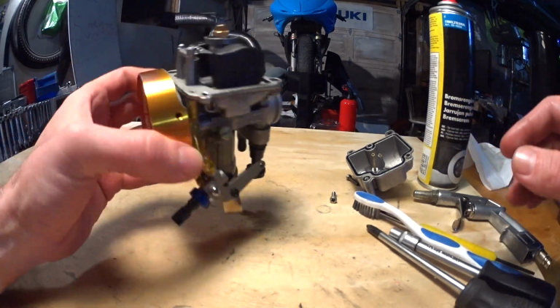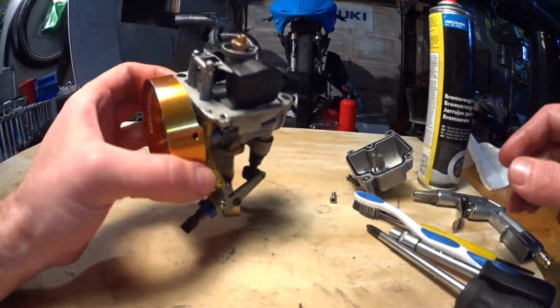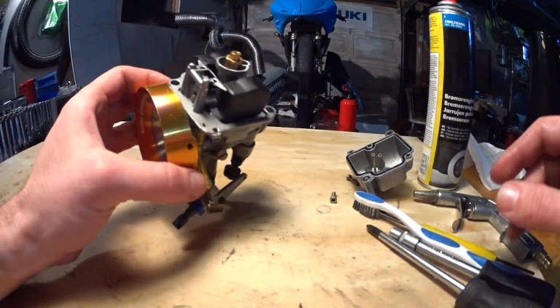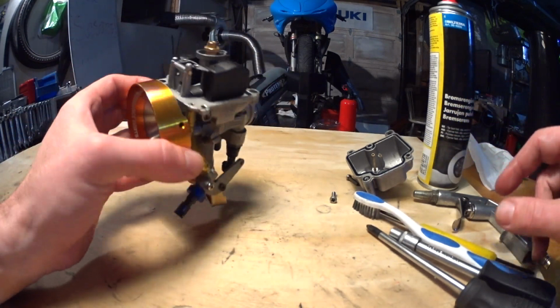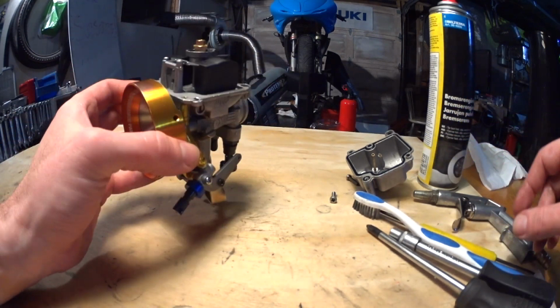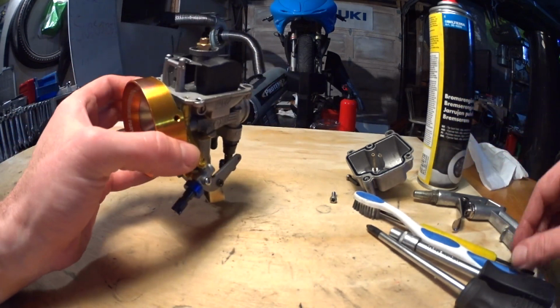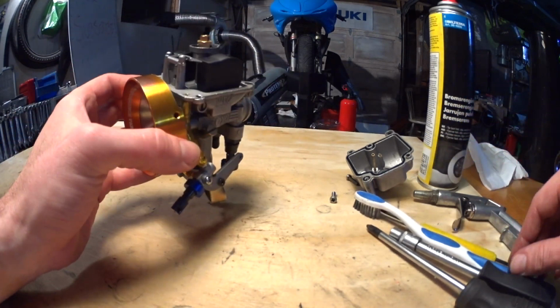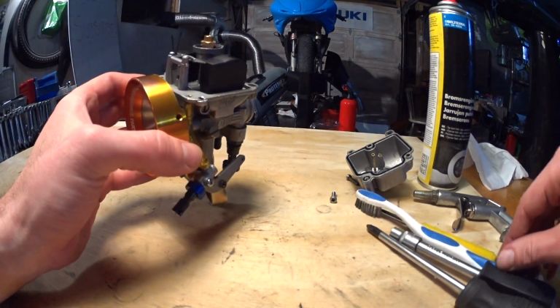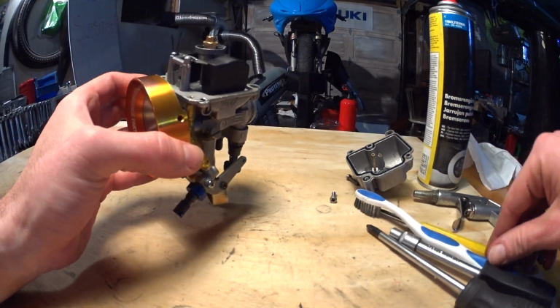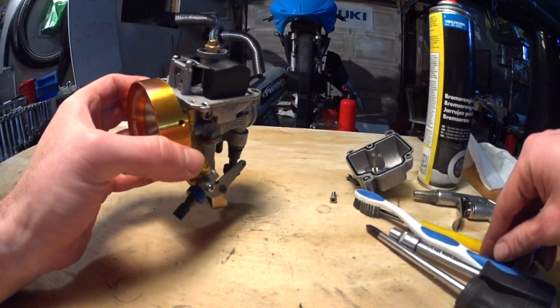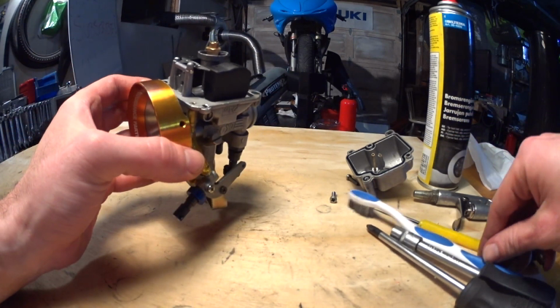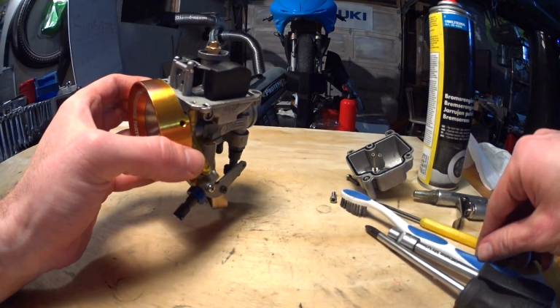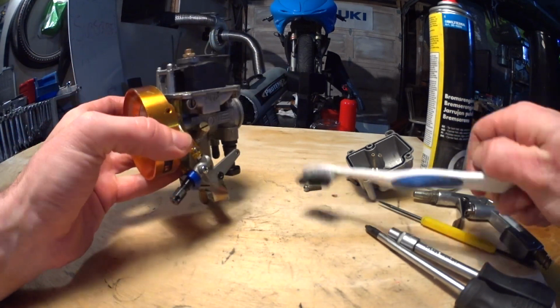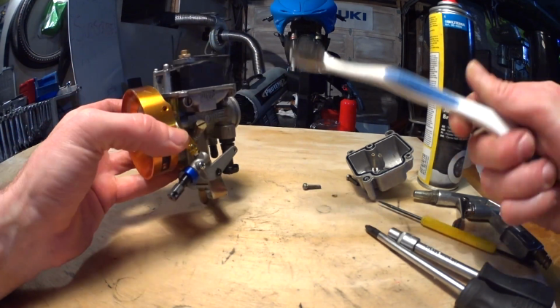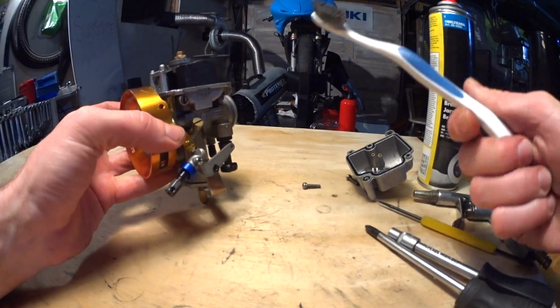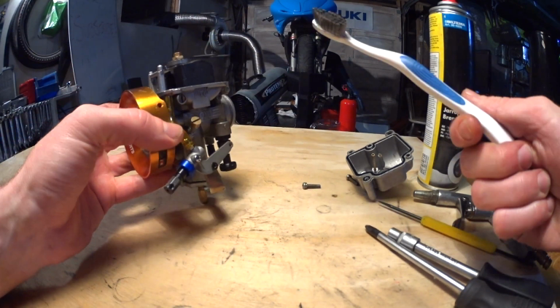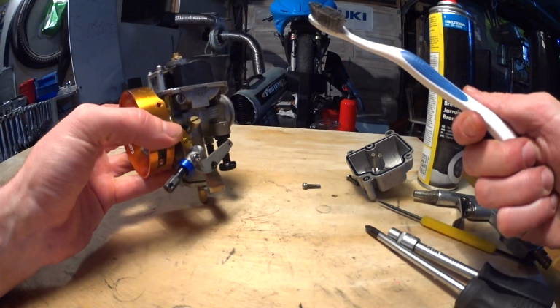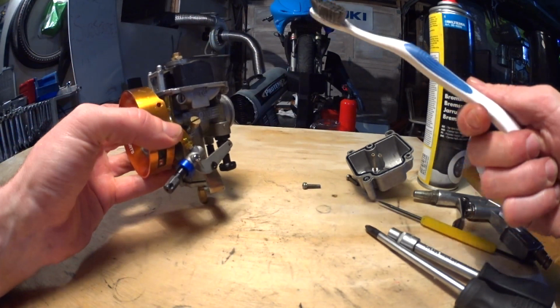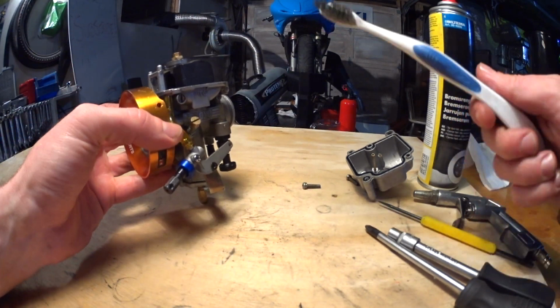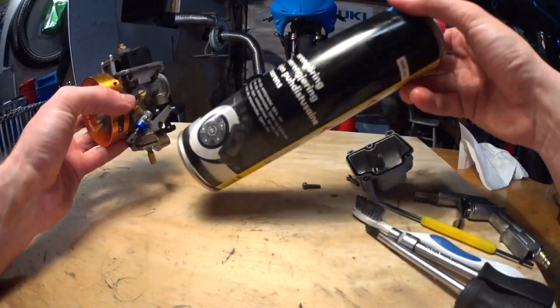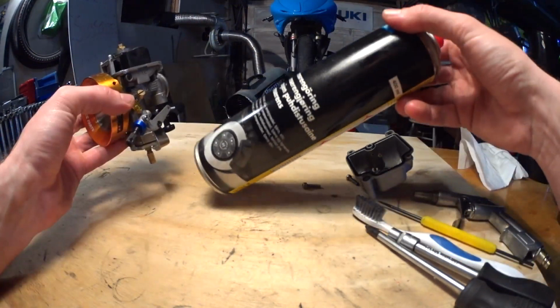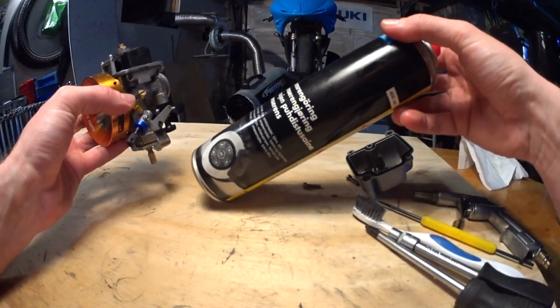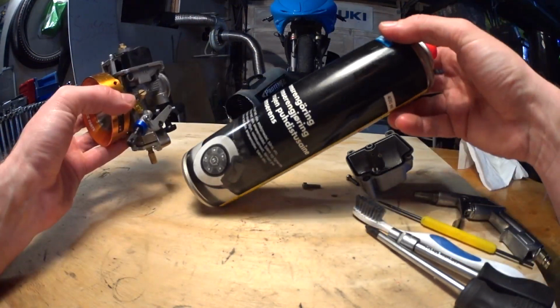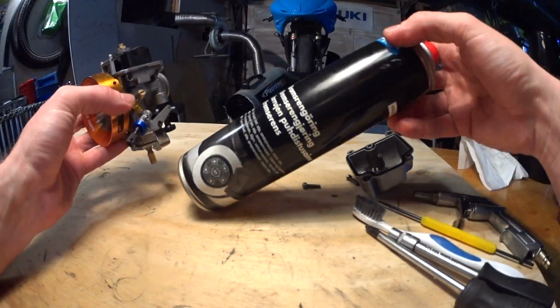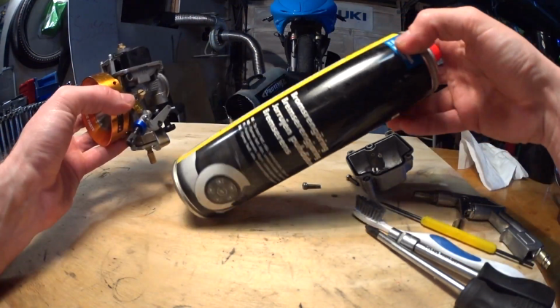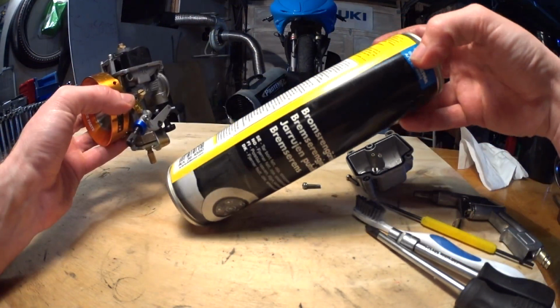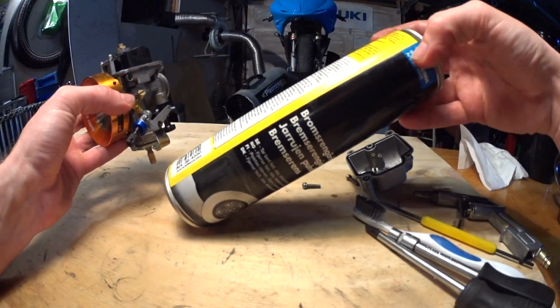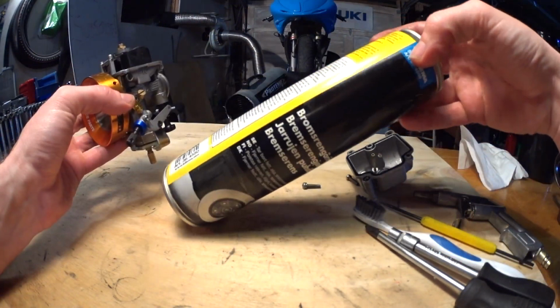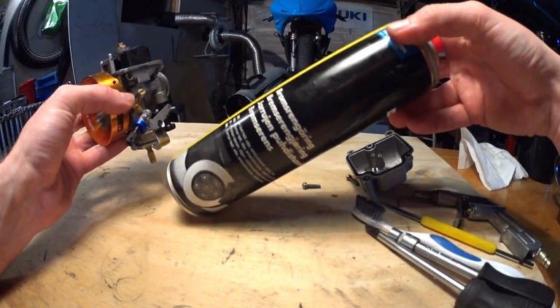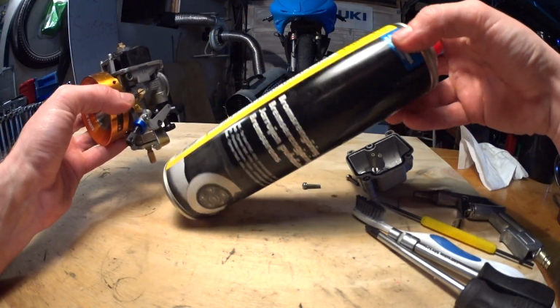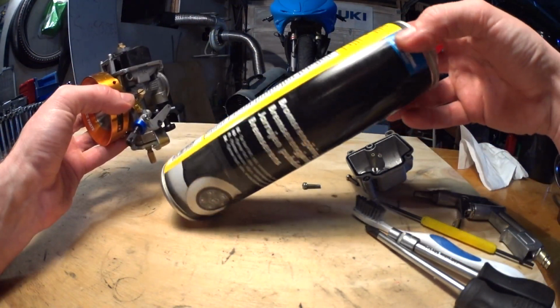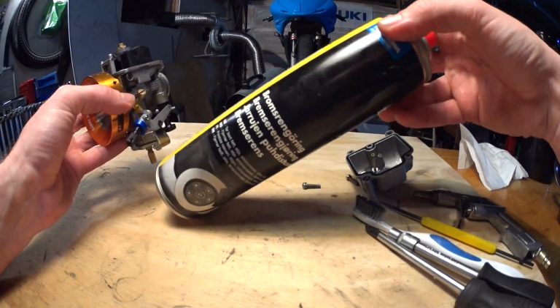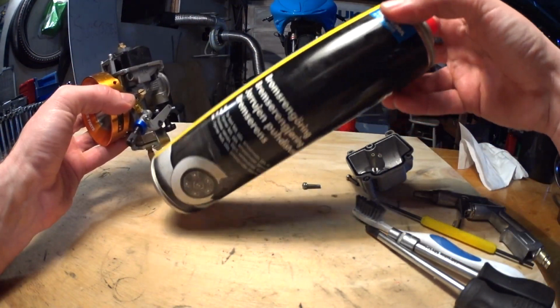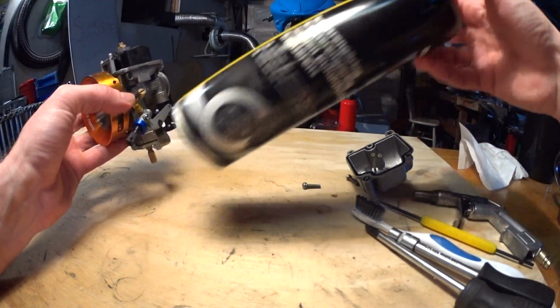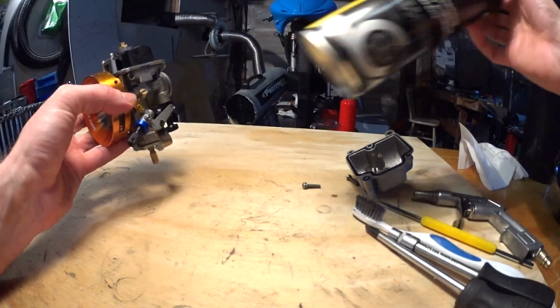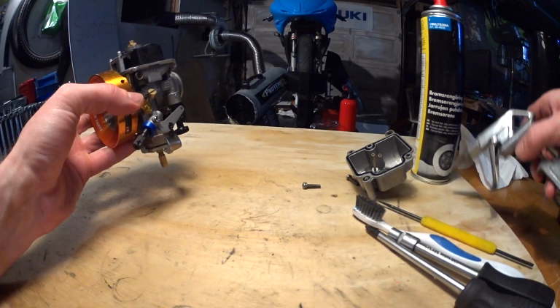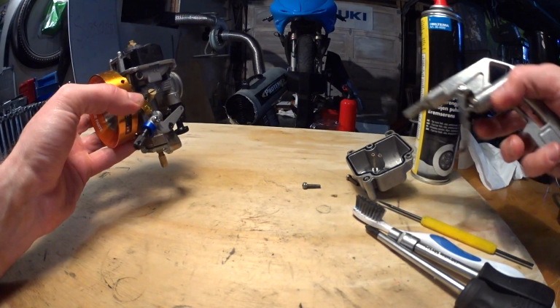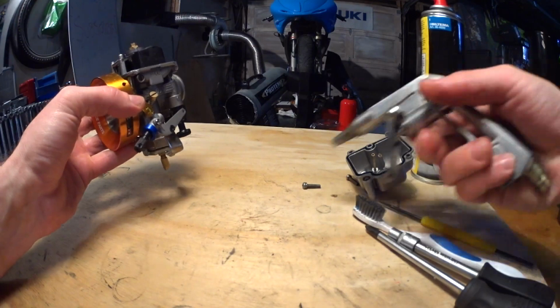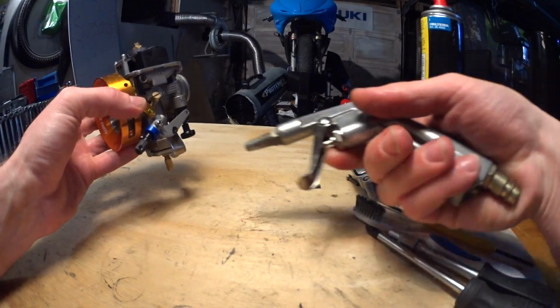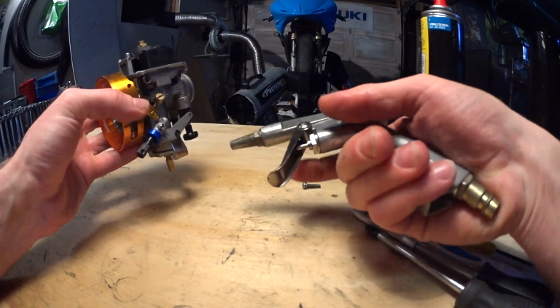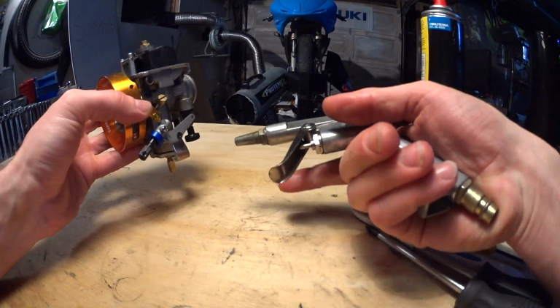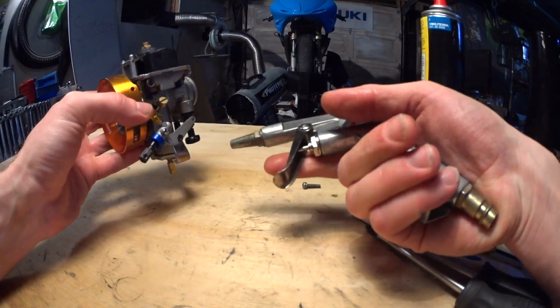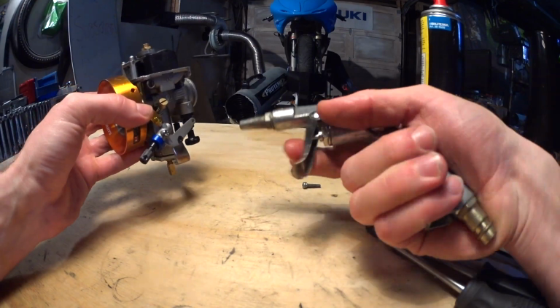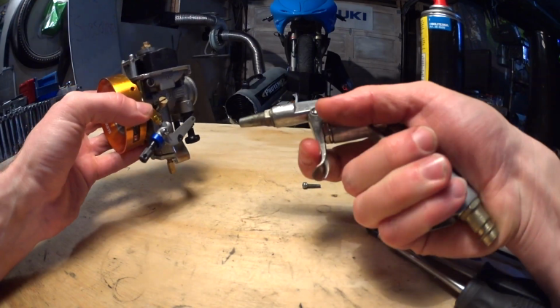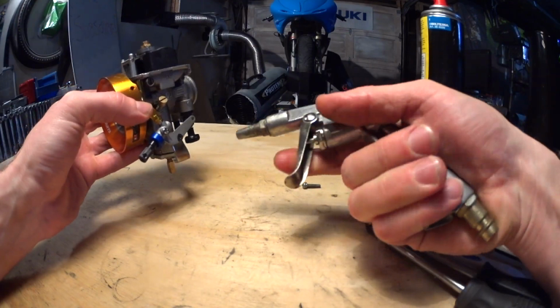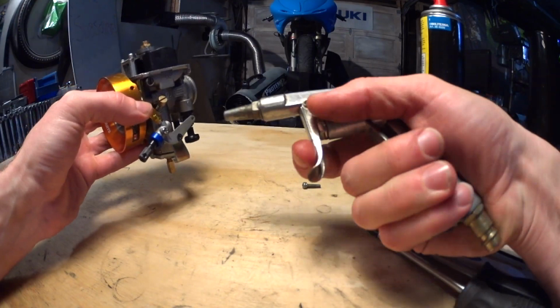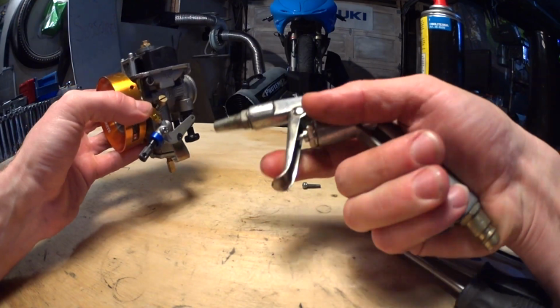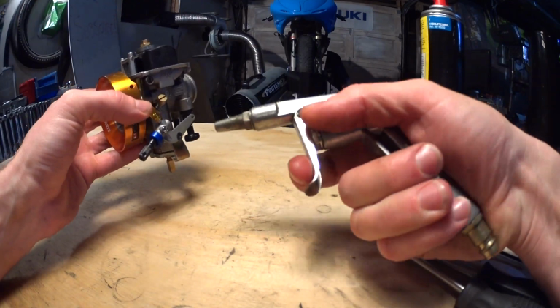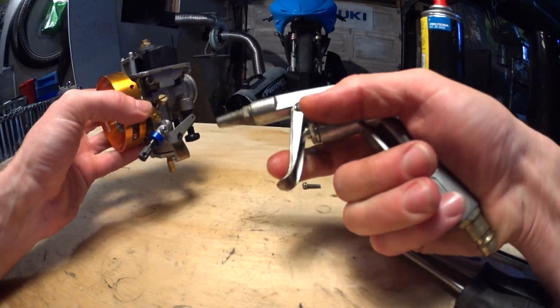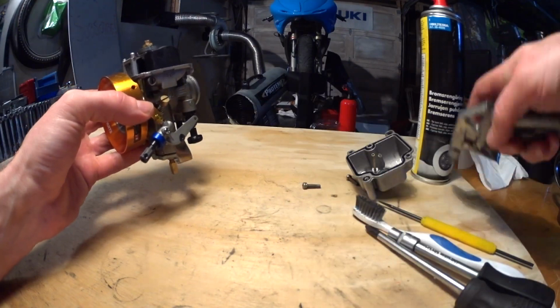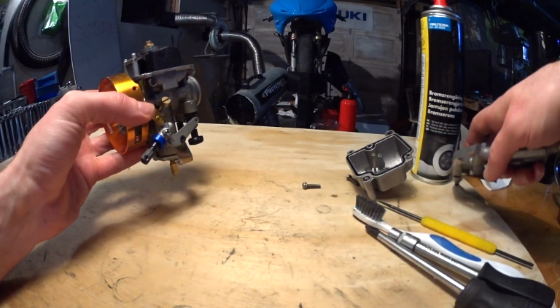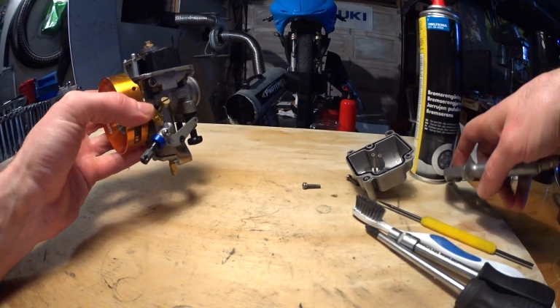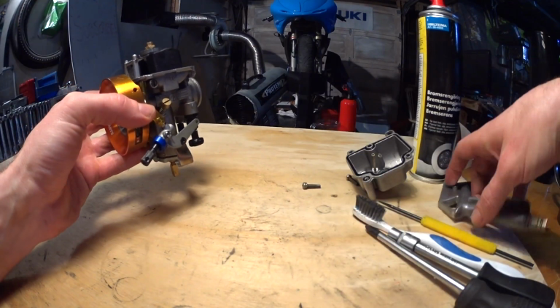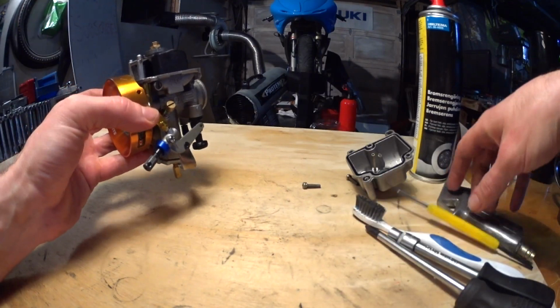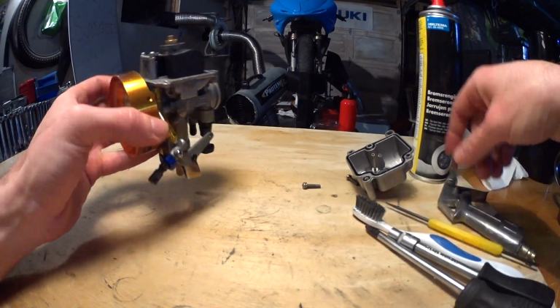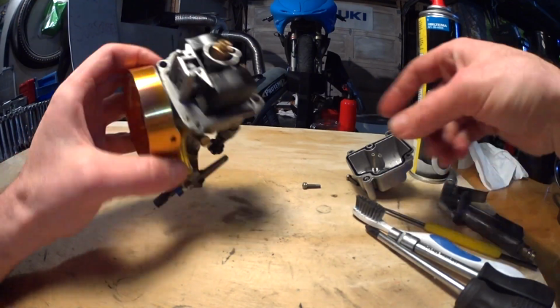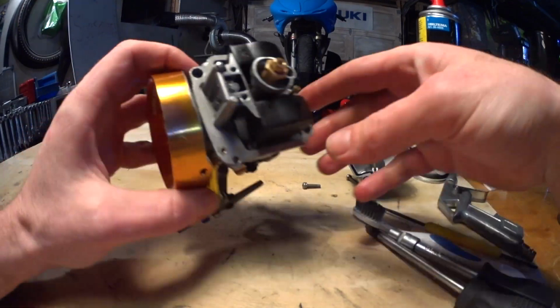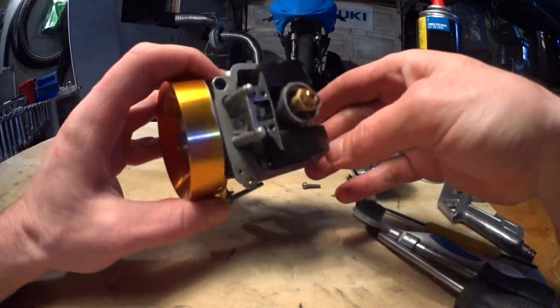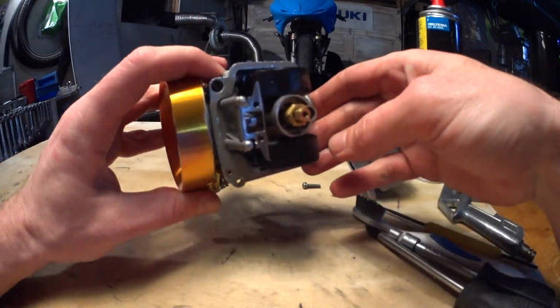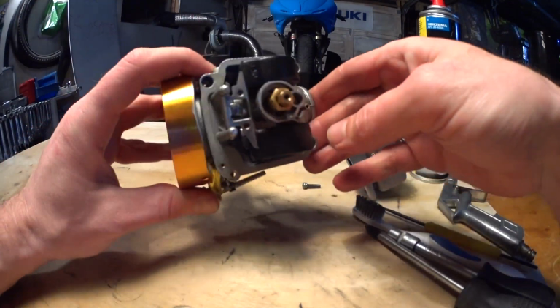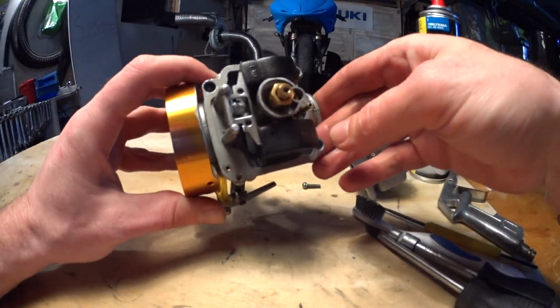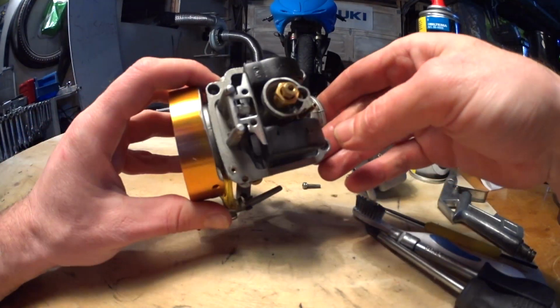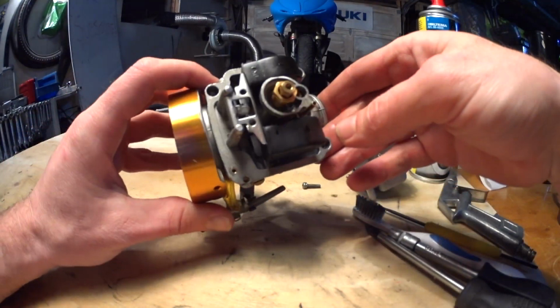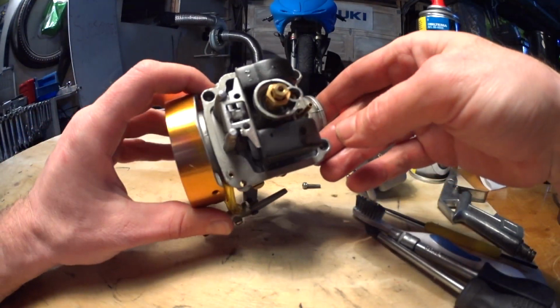Useful tools are a brush, carb cleaner or brake cleaner, compressed air, and a good eye.